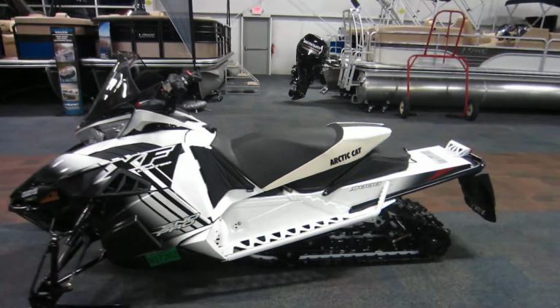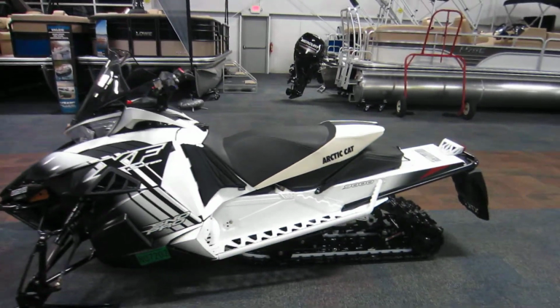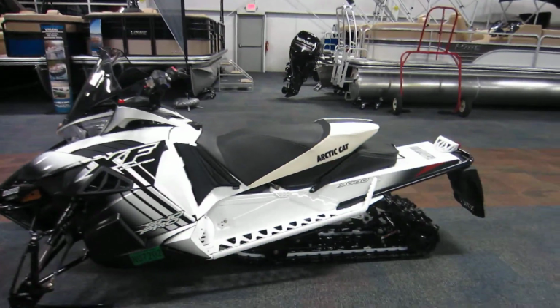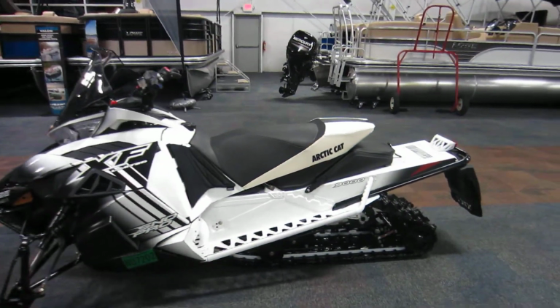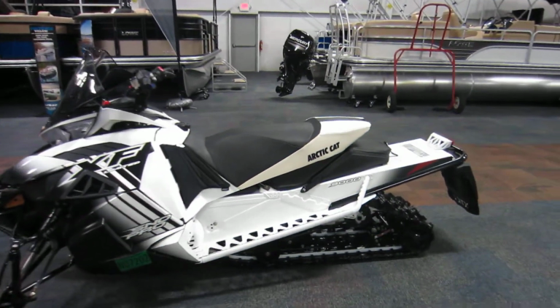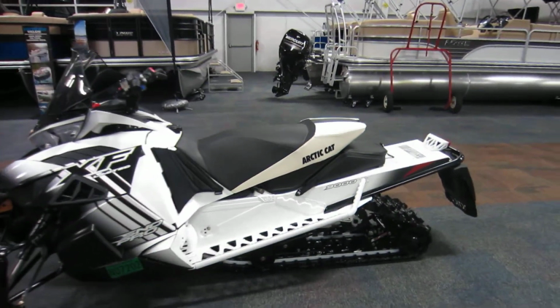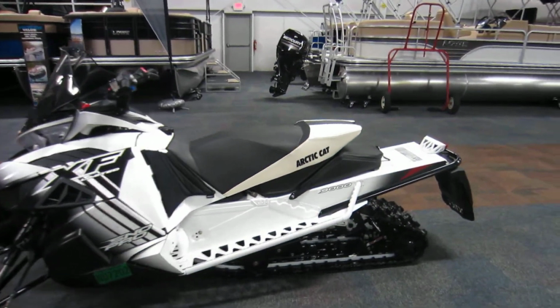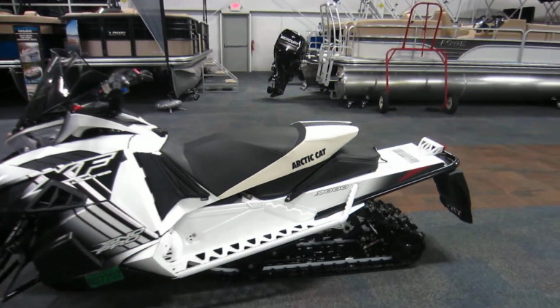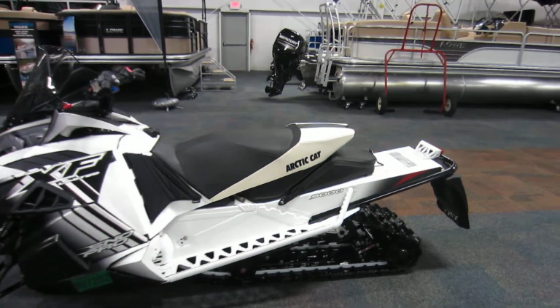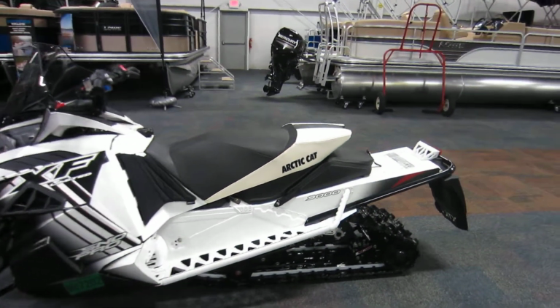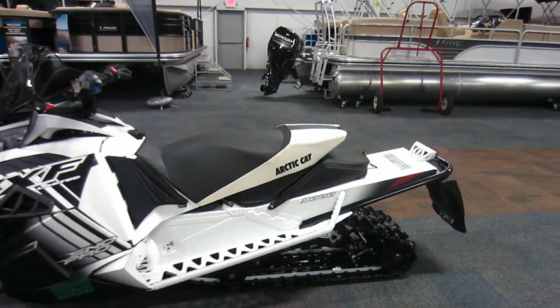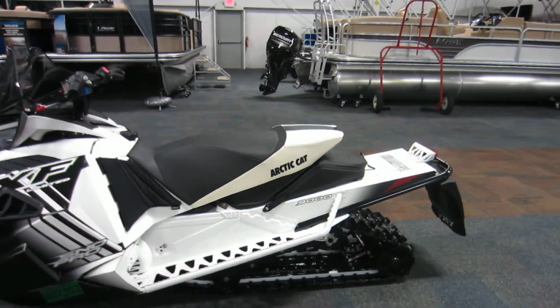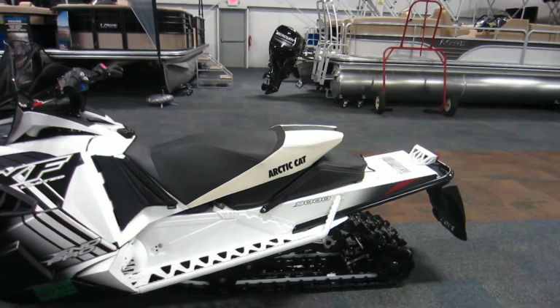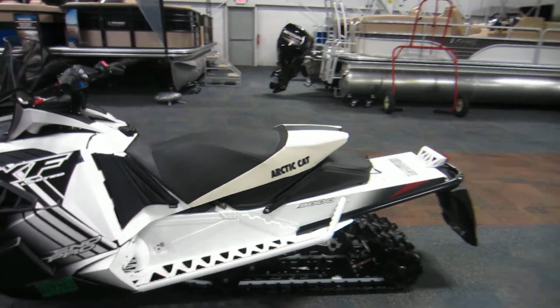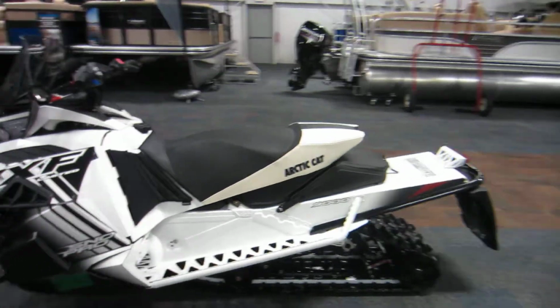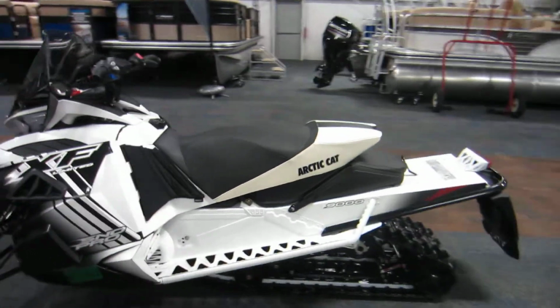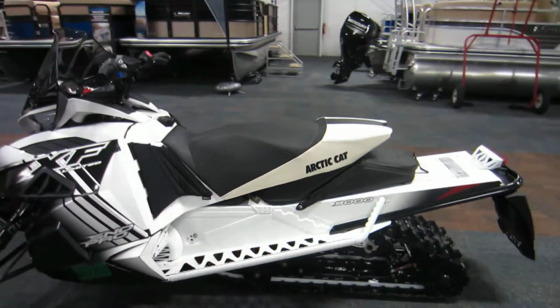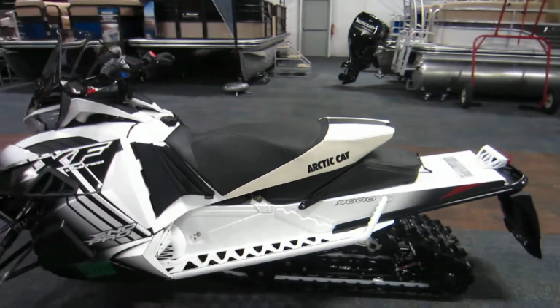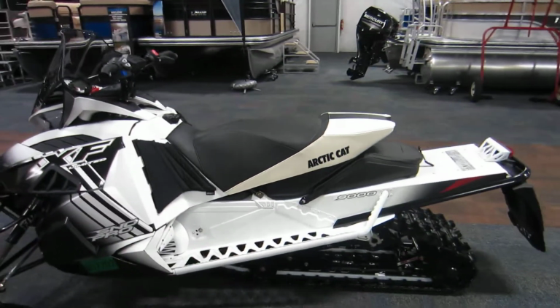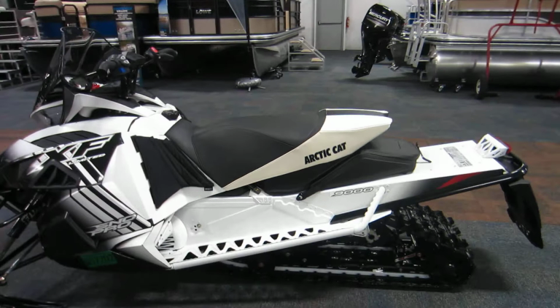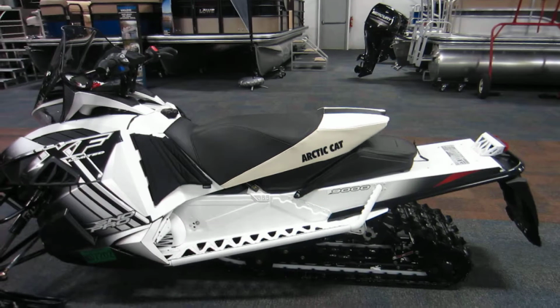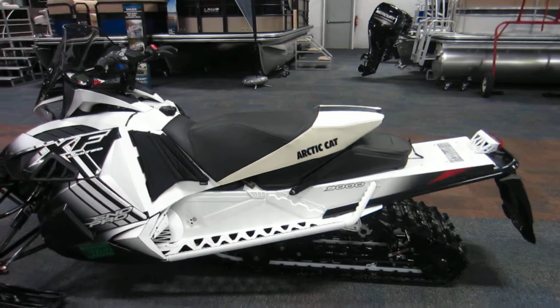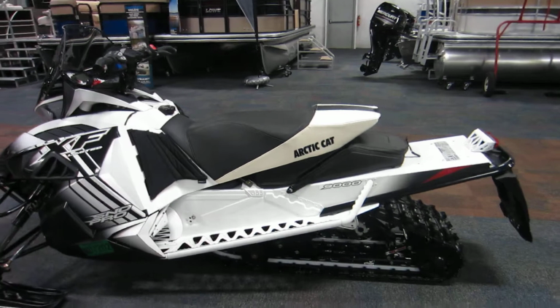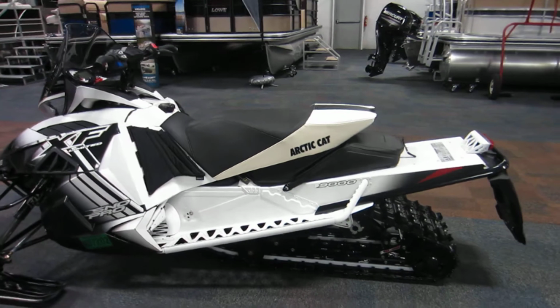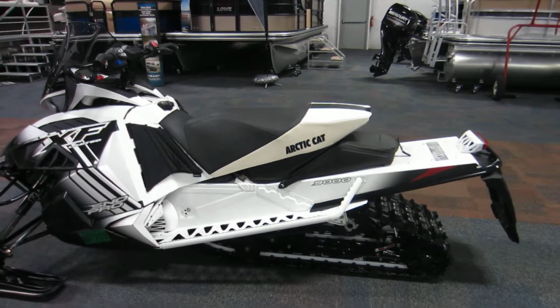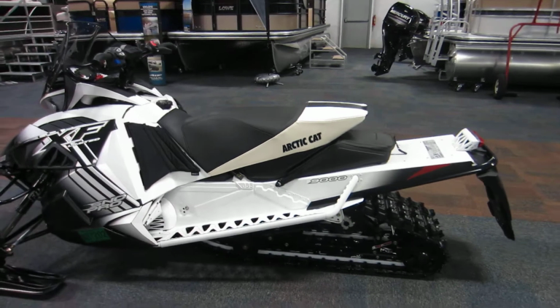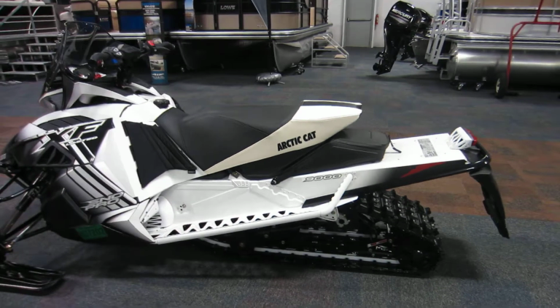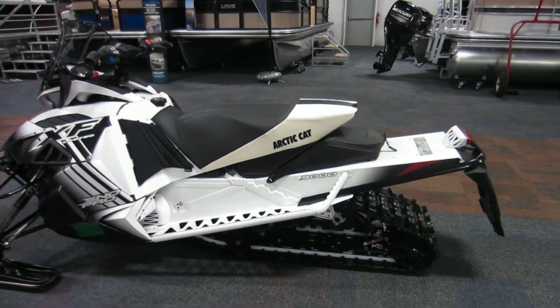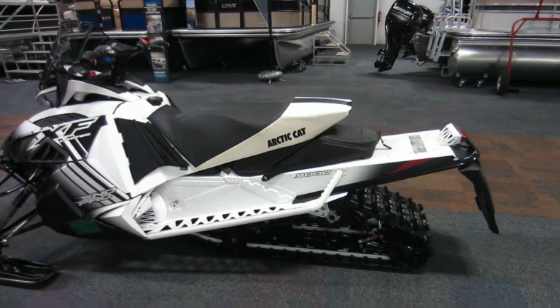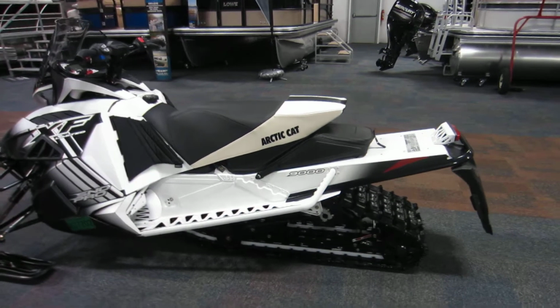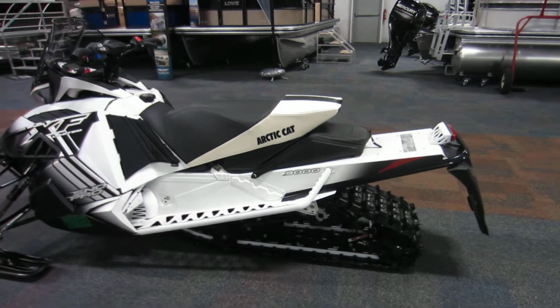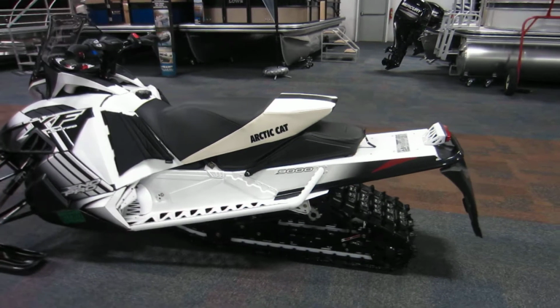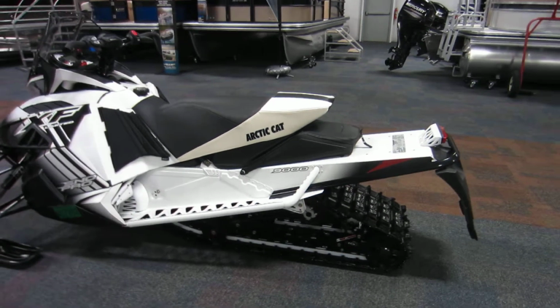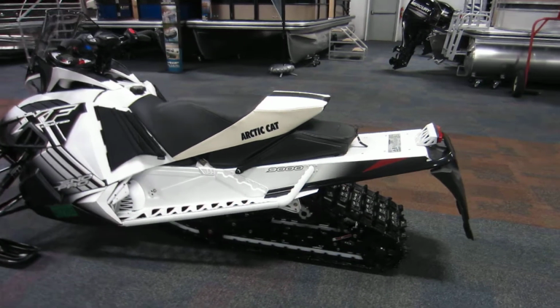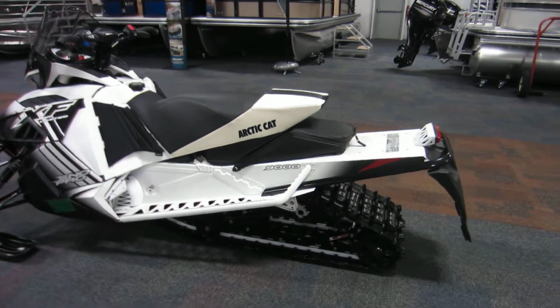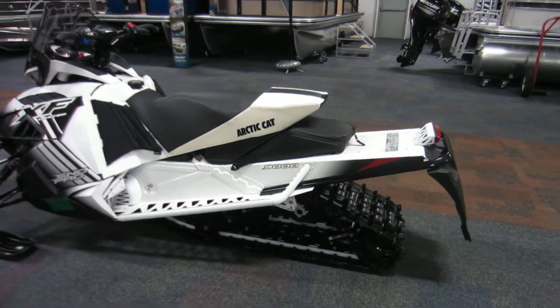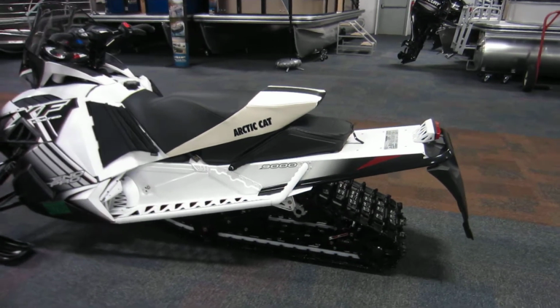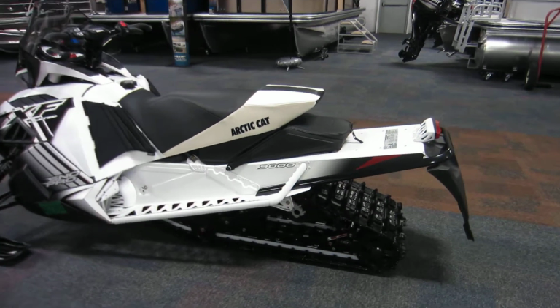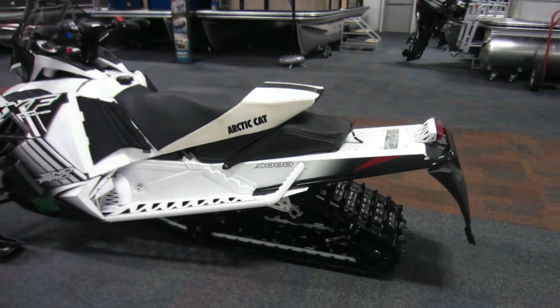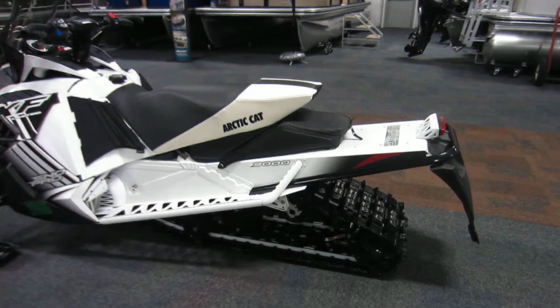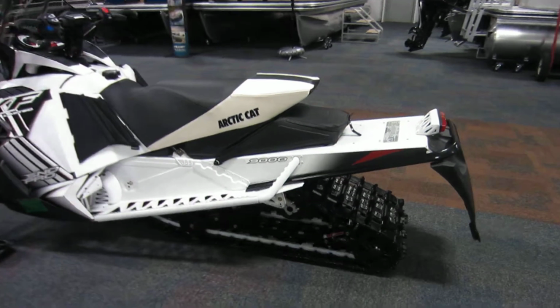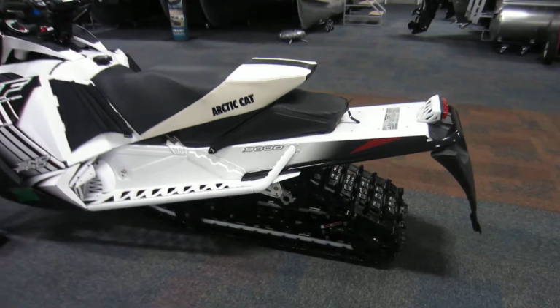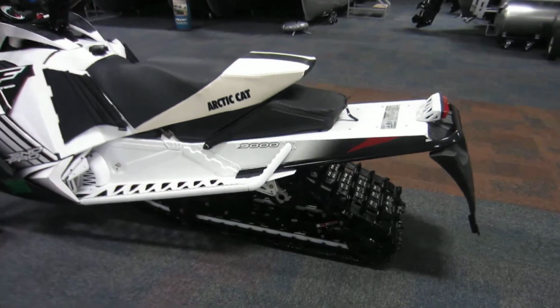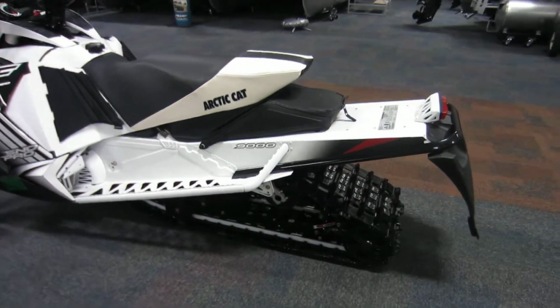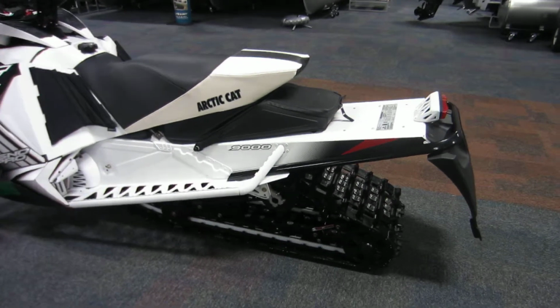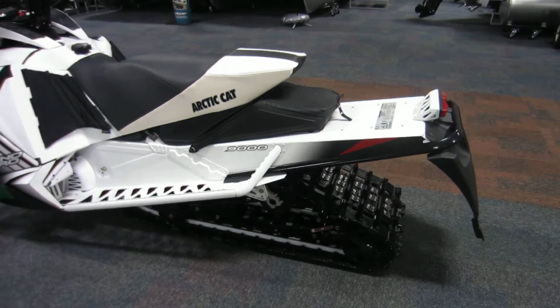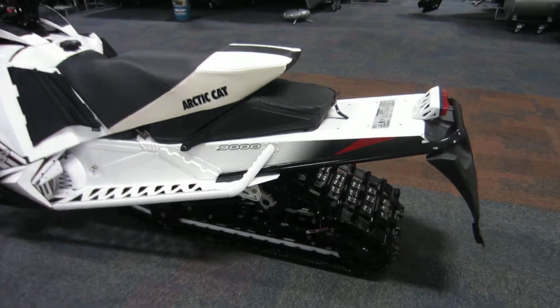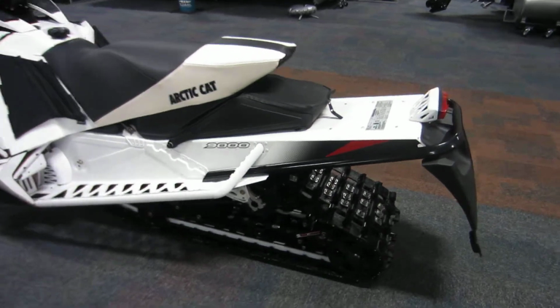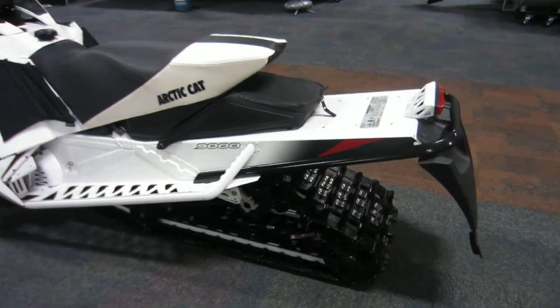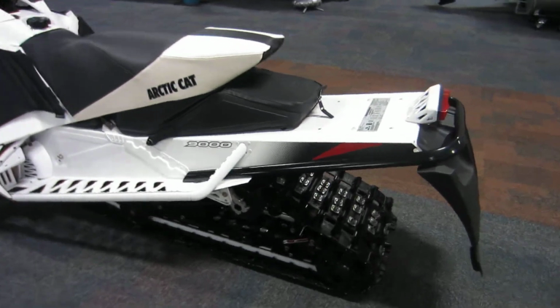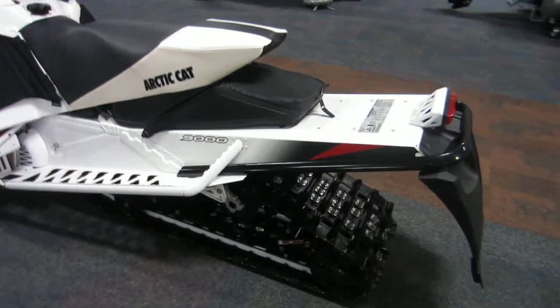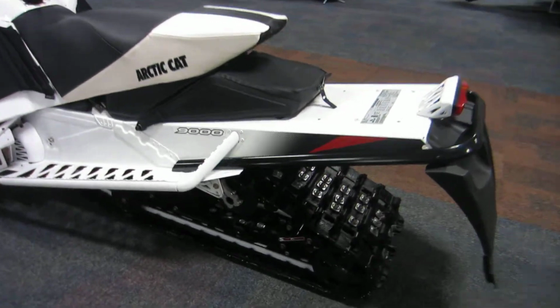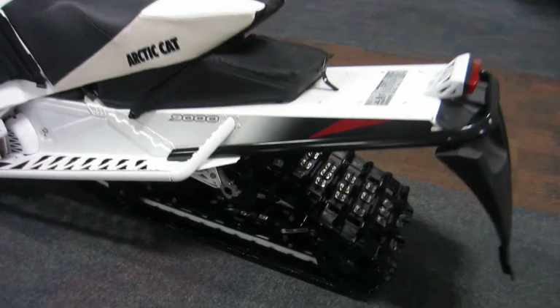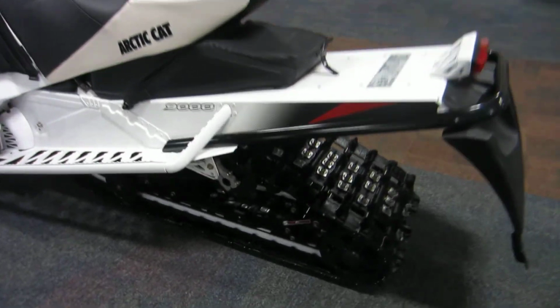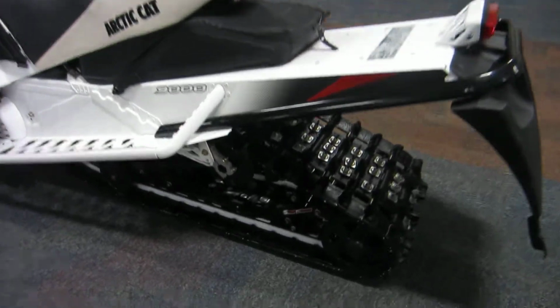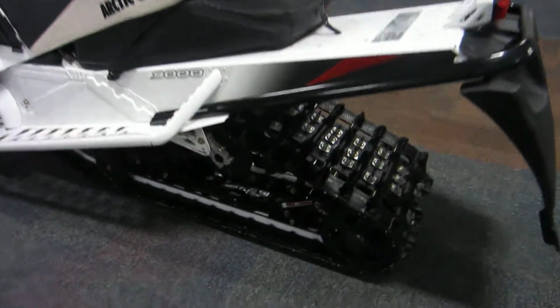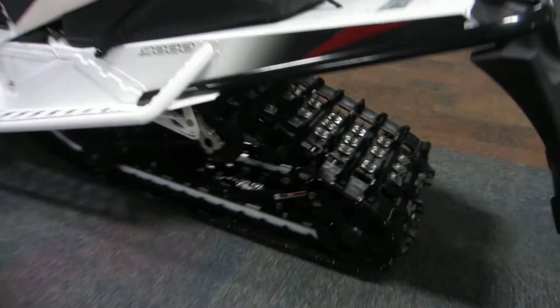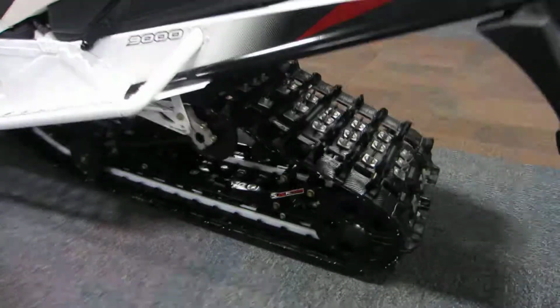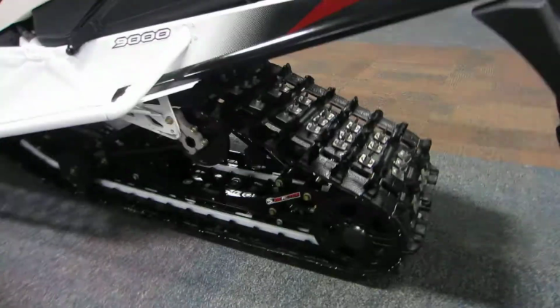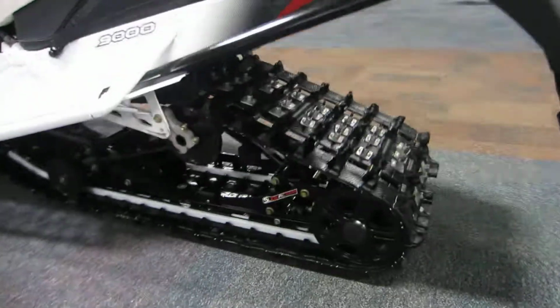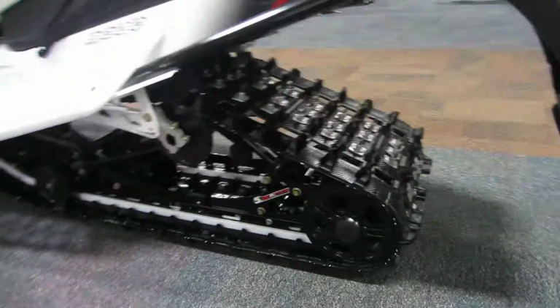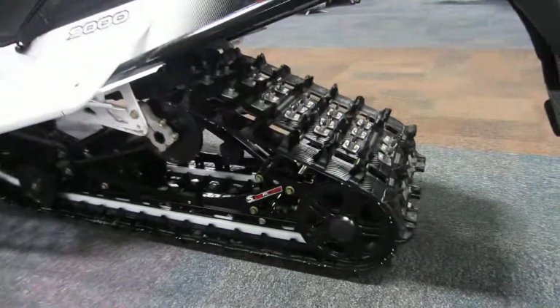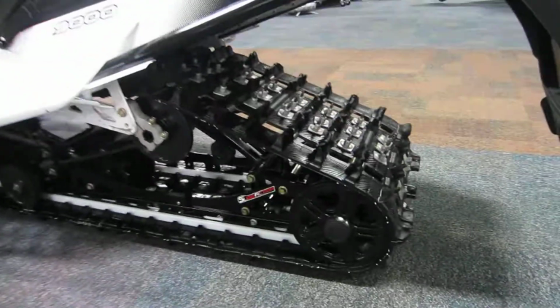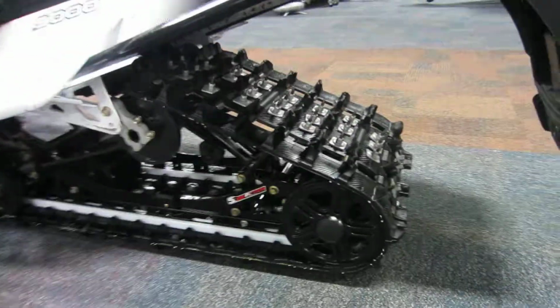In the rear we have a fast-track slide-action rear suspension with 13.5 inches of travel.